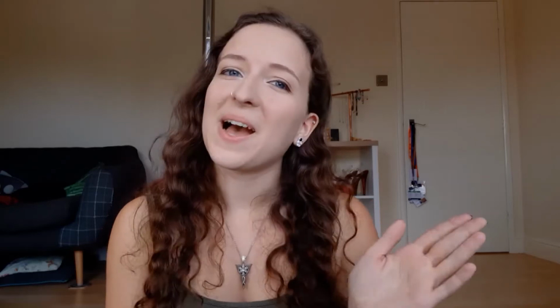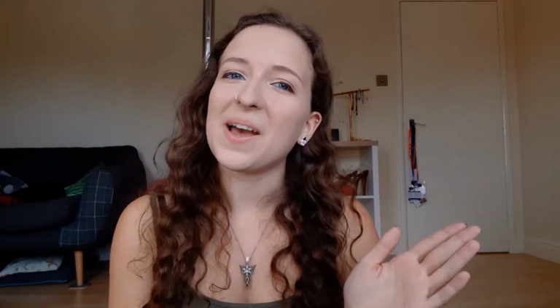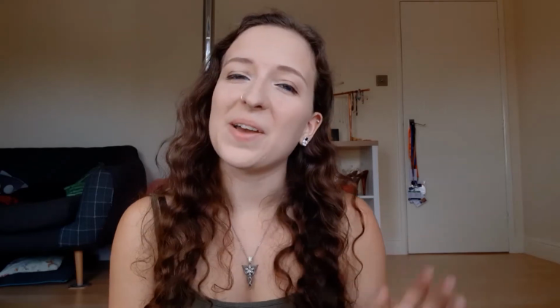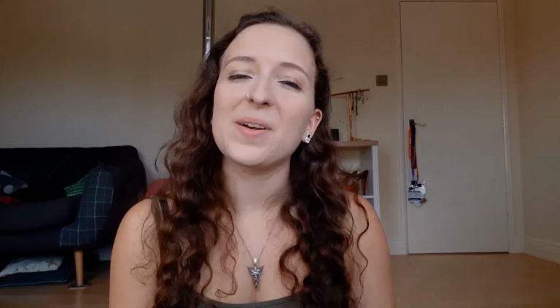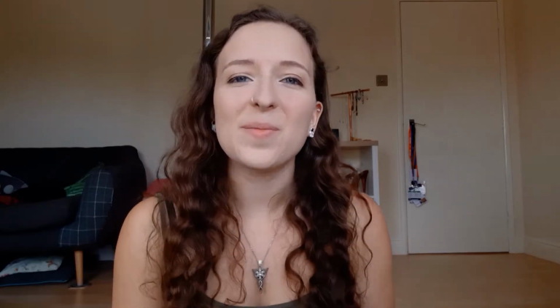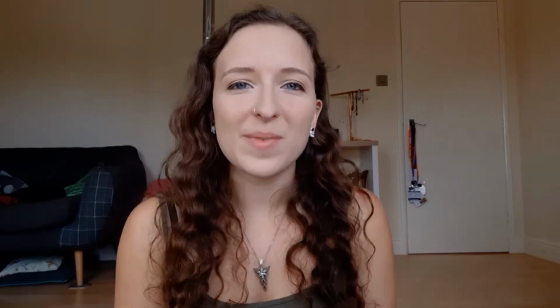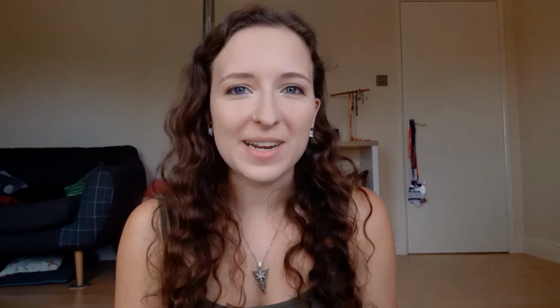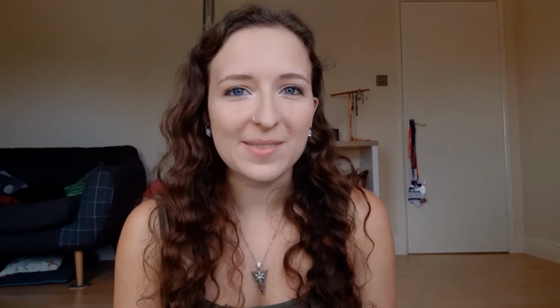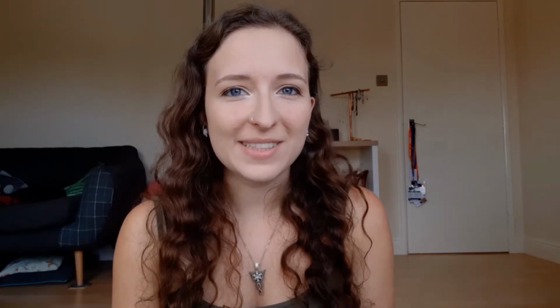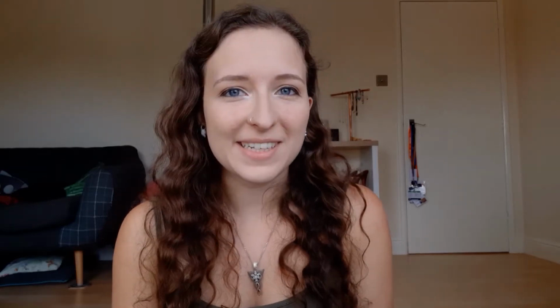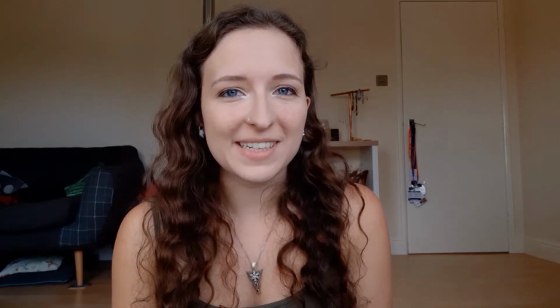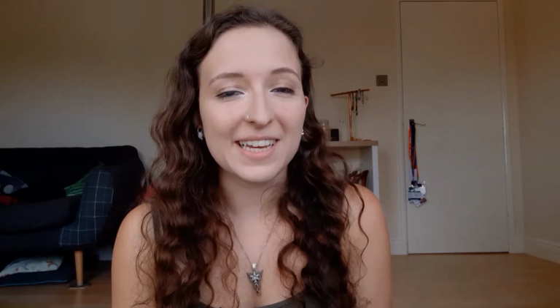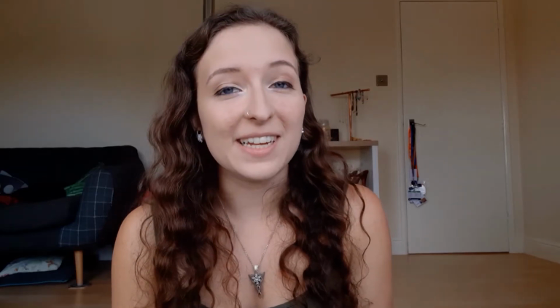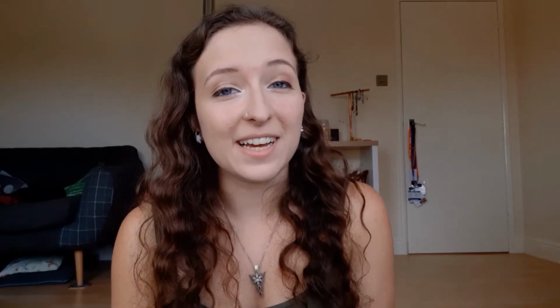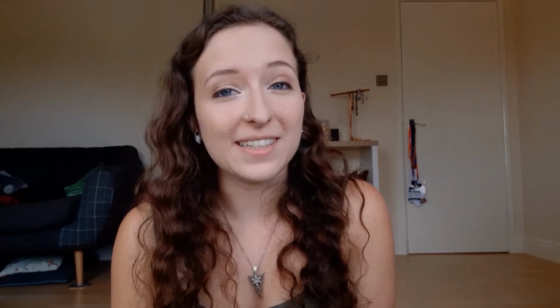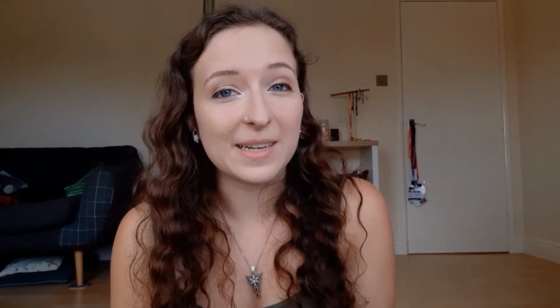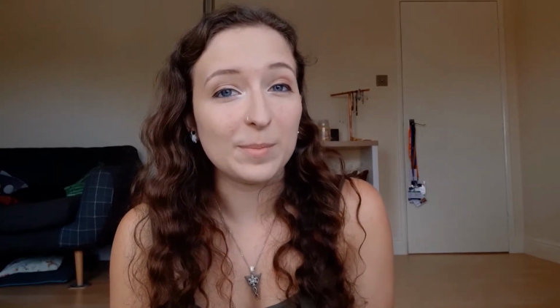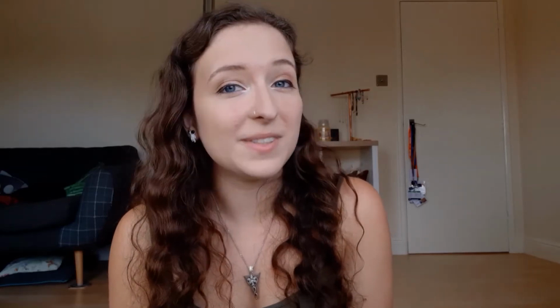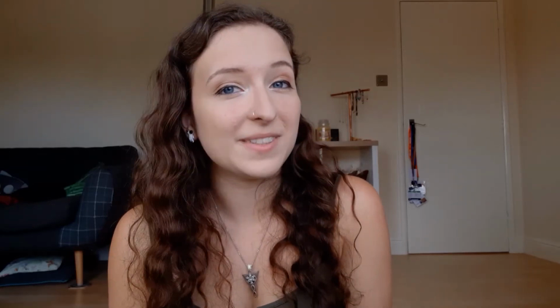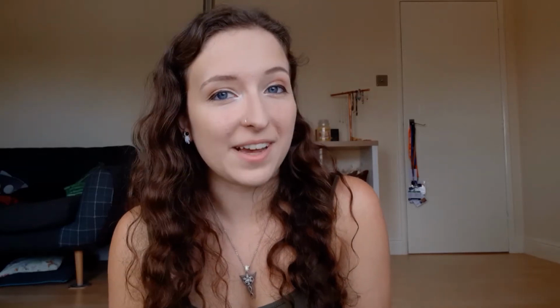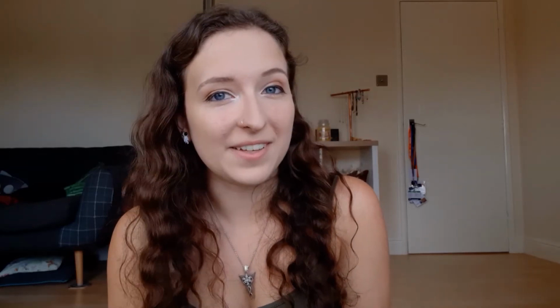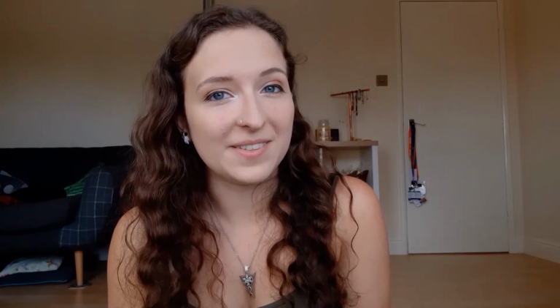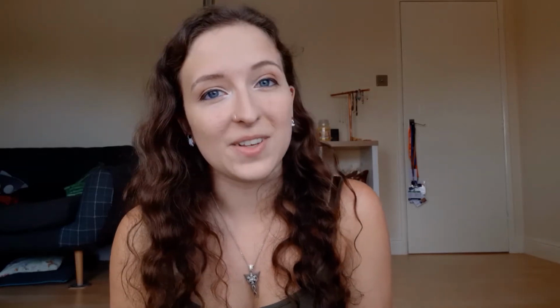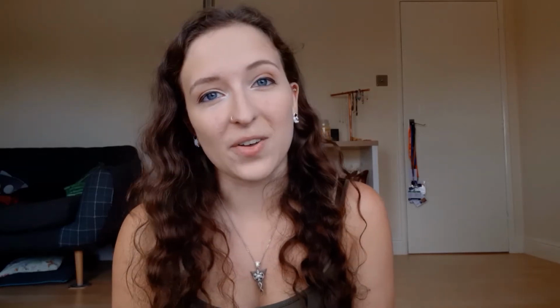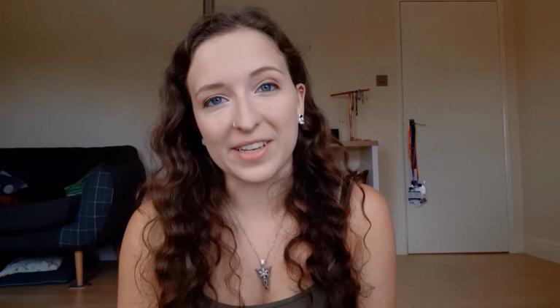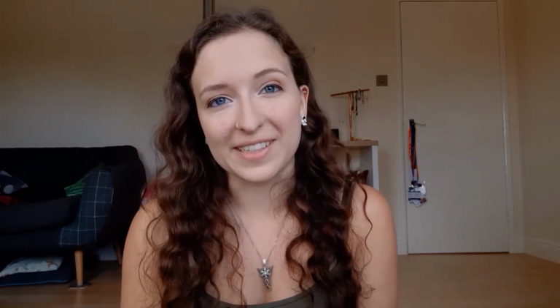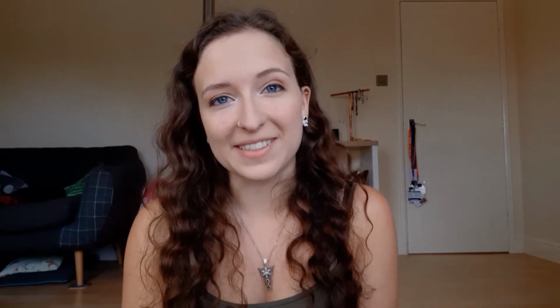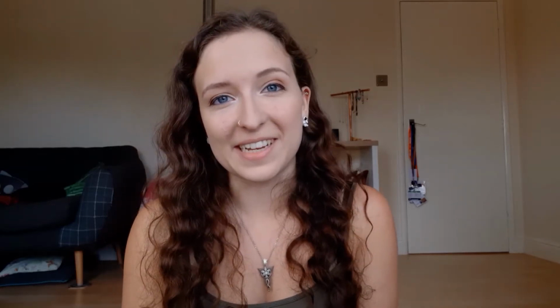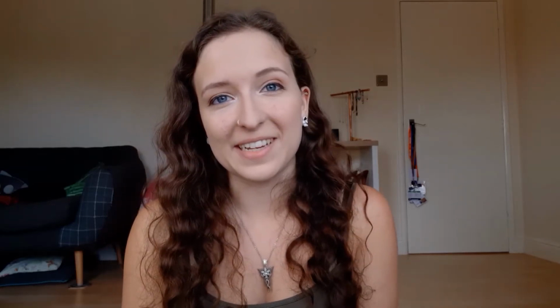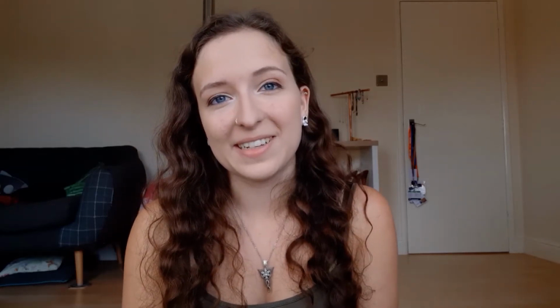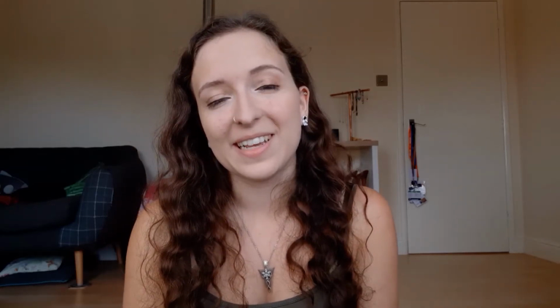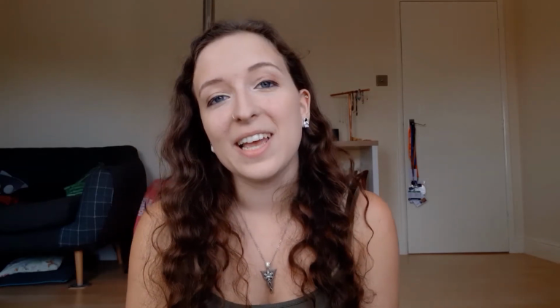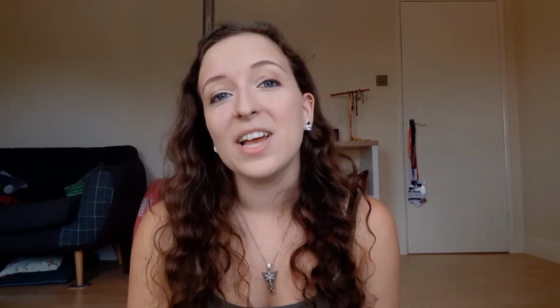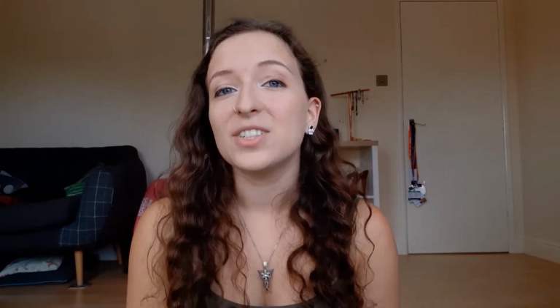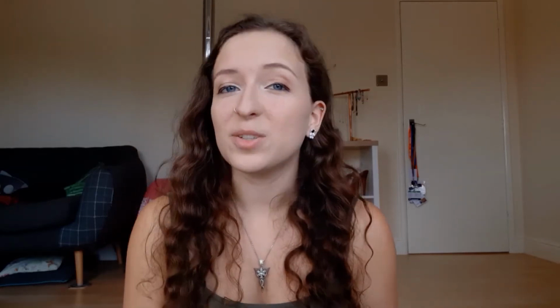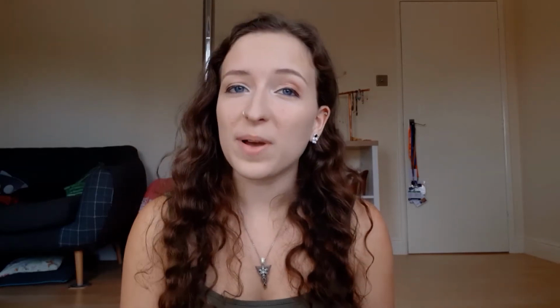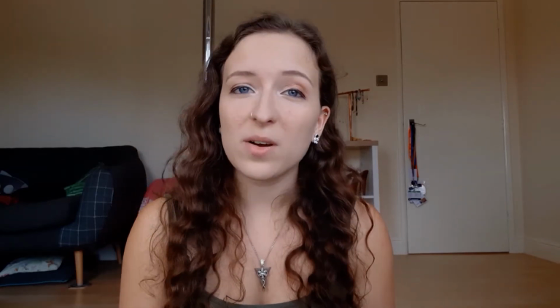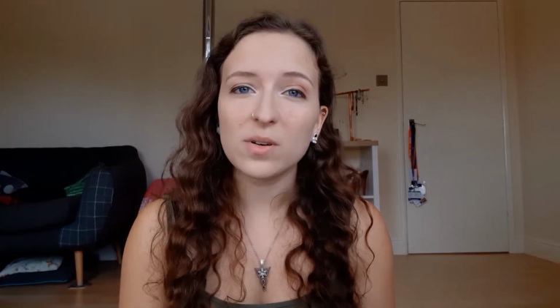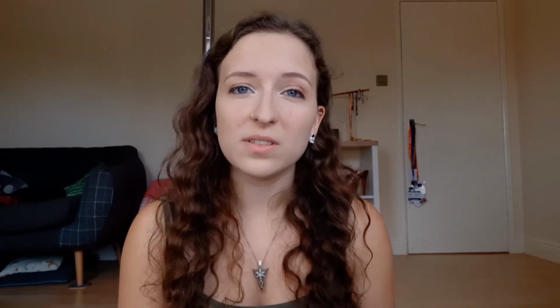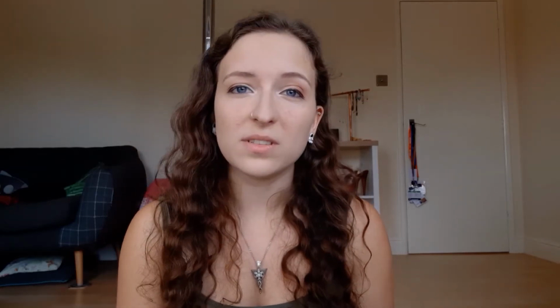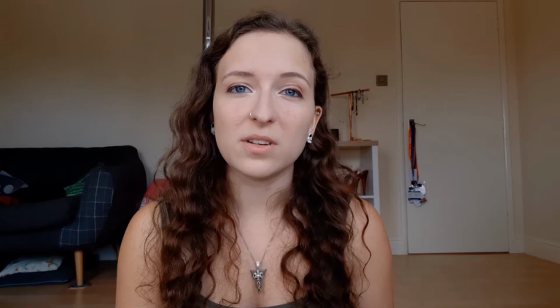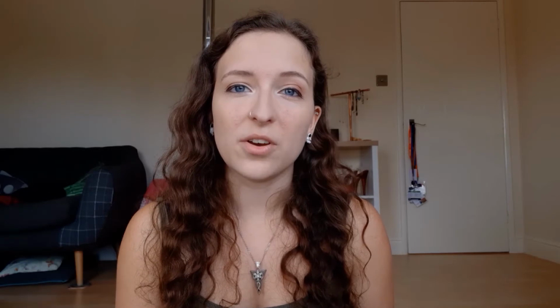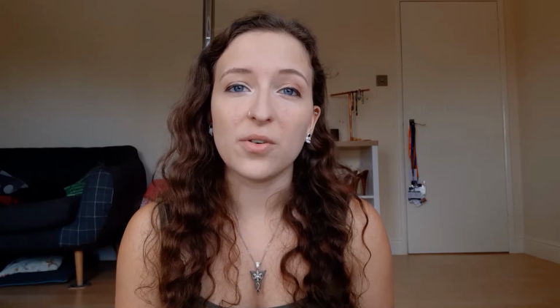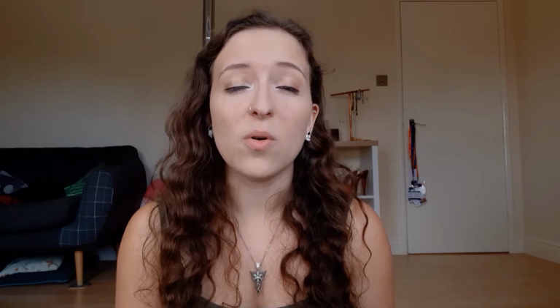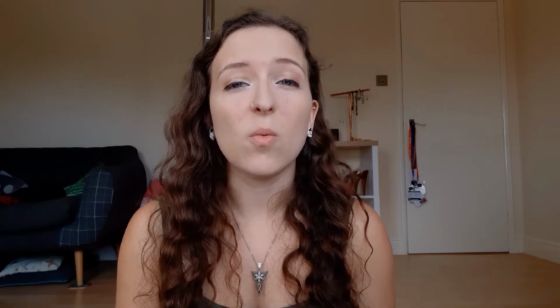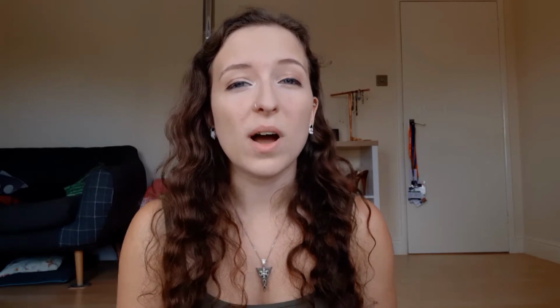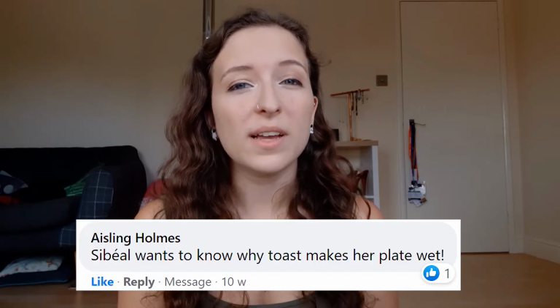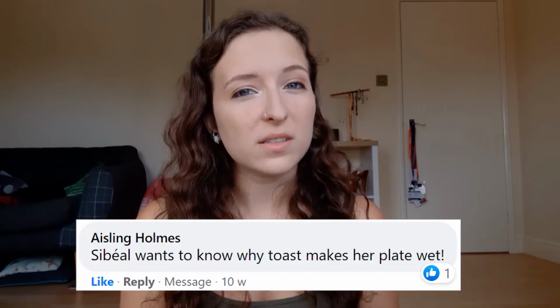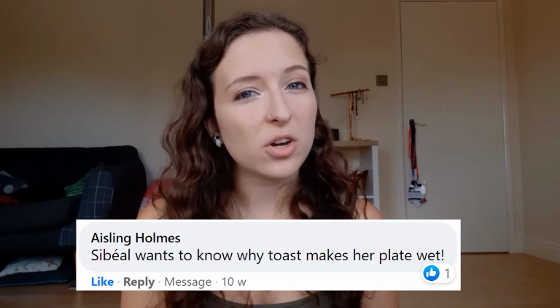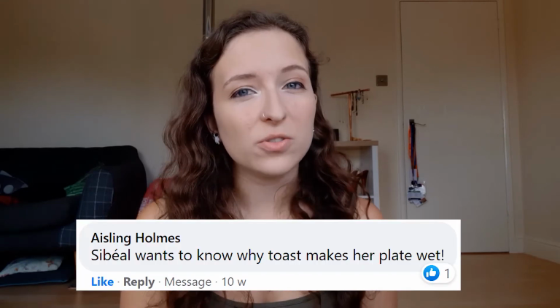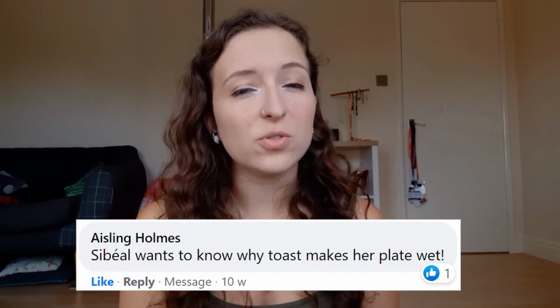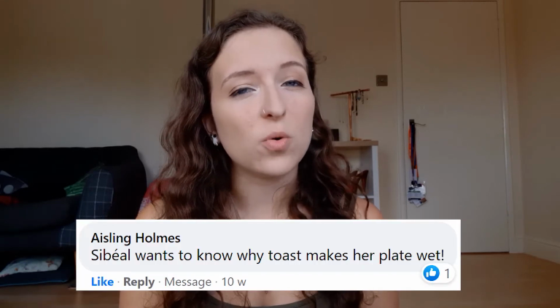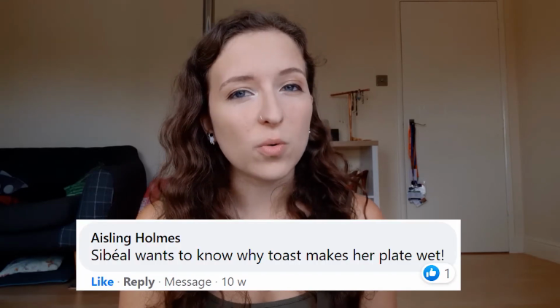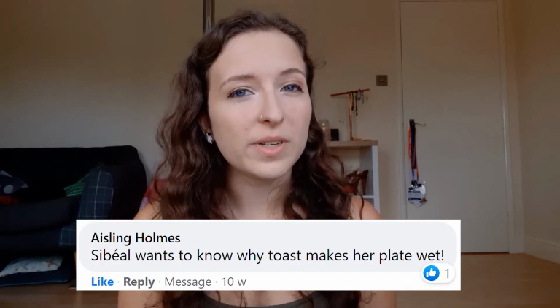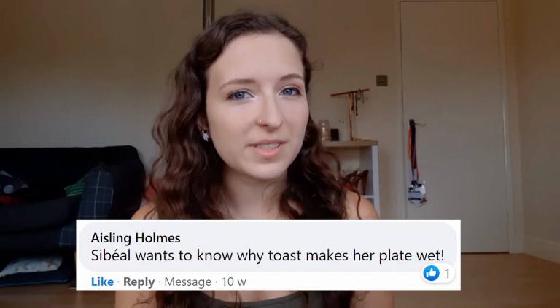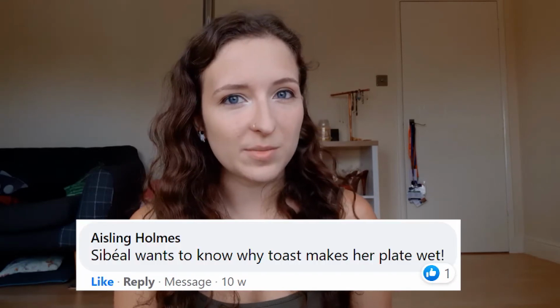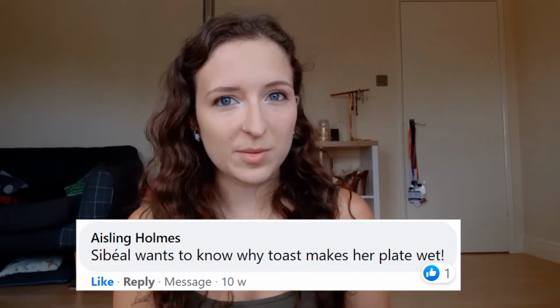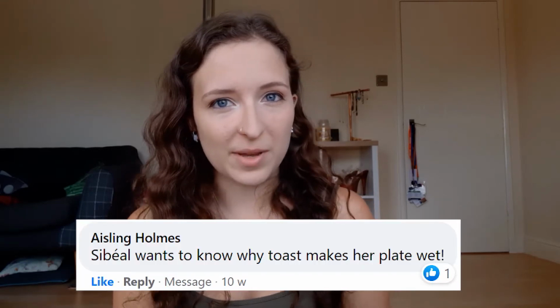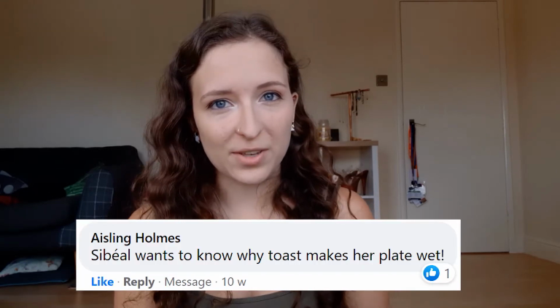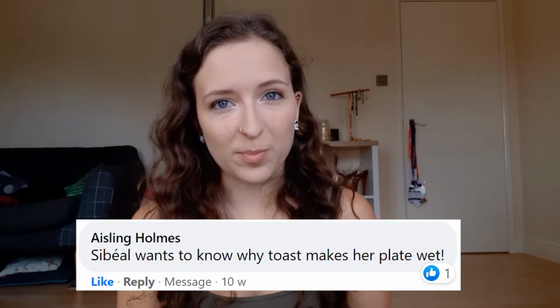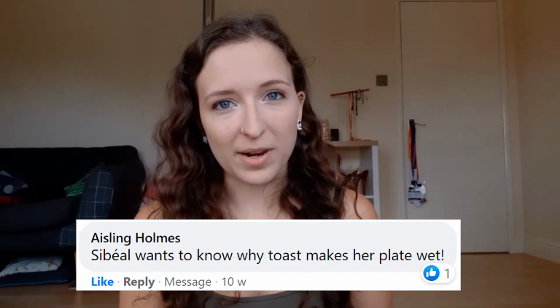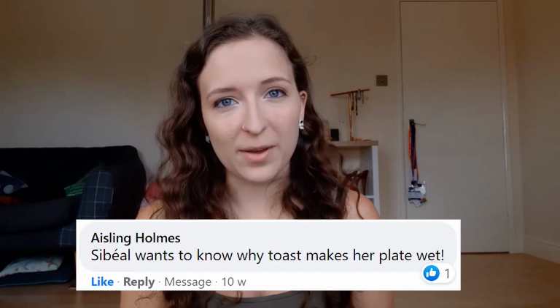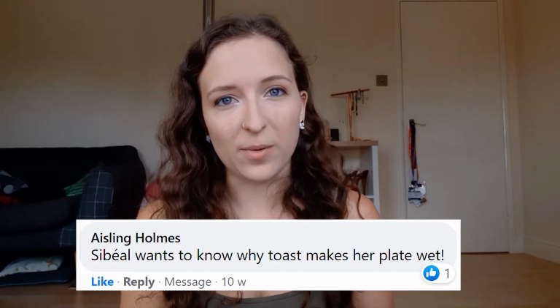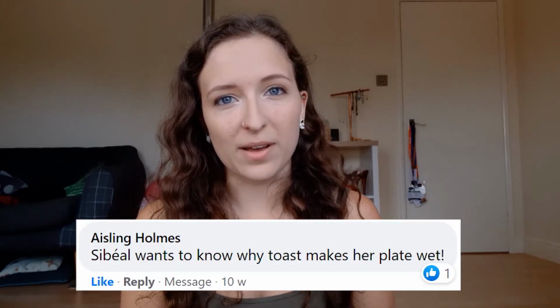Hi, my name's Lia and I attempt science on the internet. Shabeo wanted to know why toast always seems to make your plate wet.